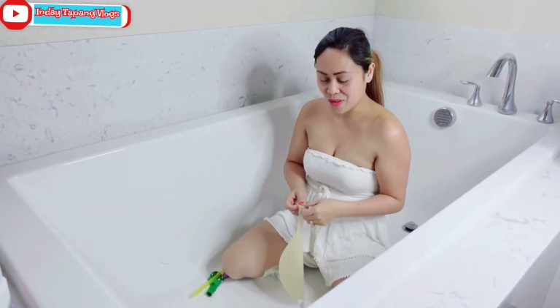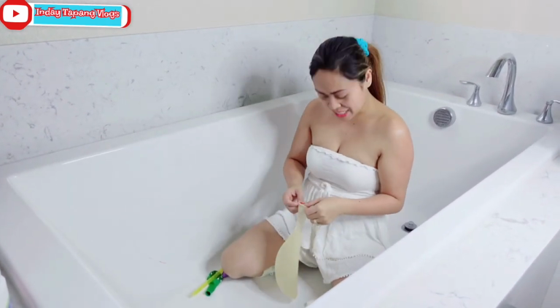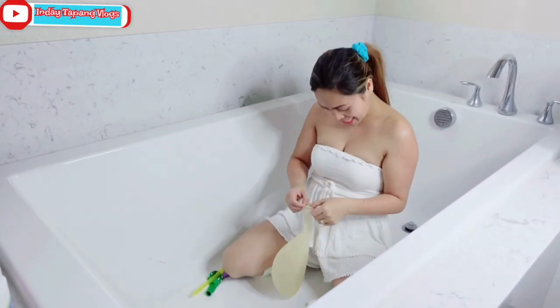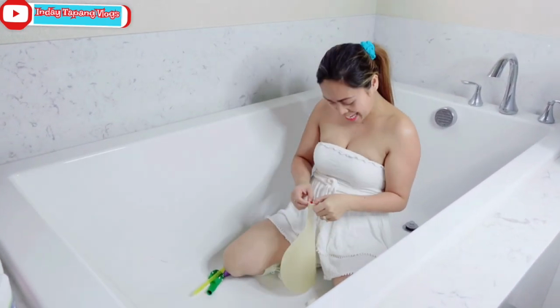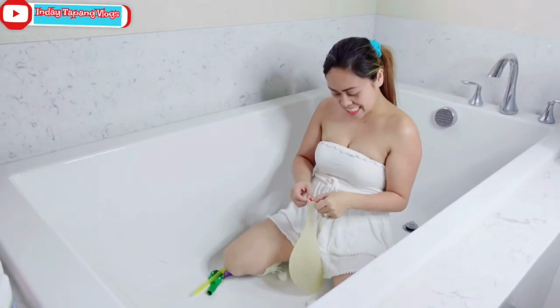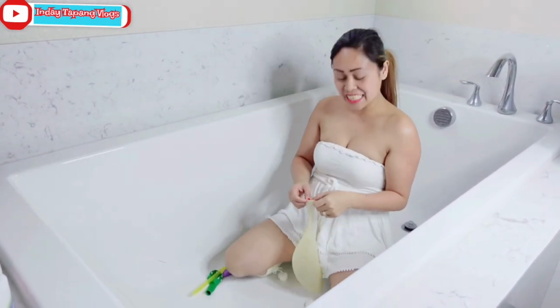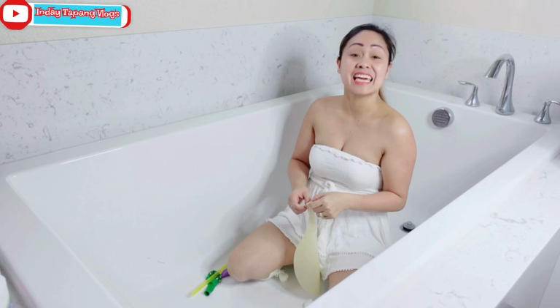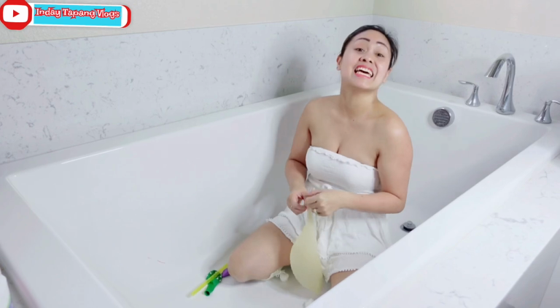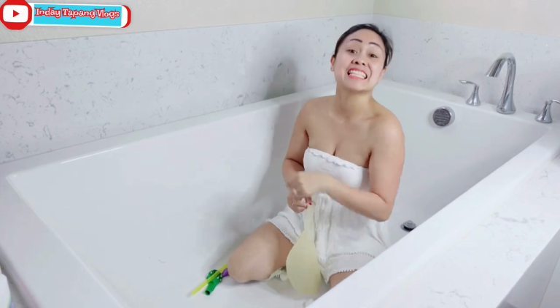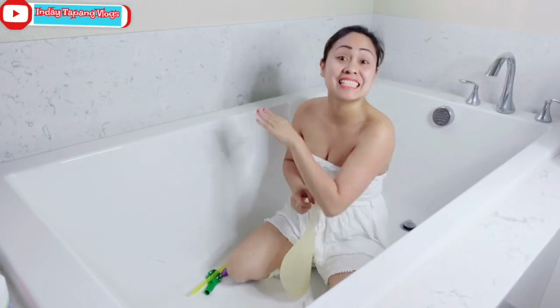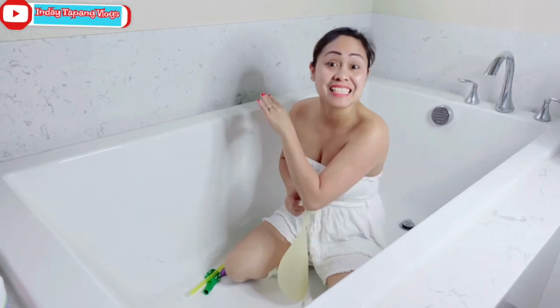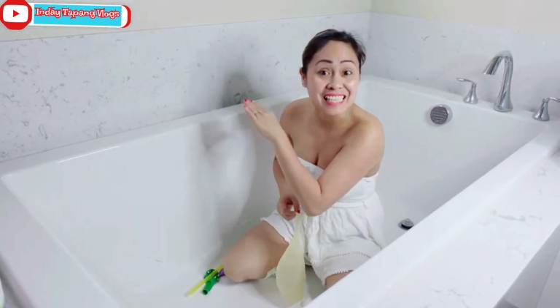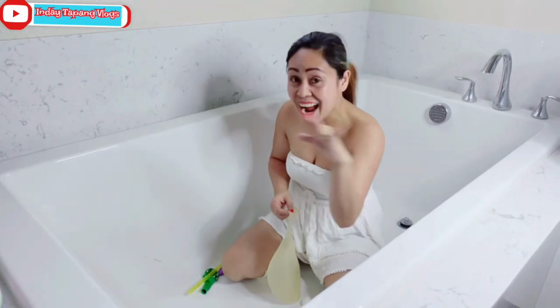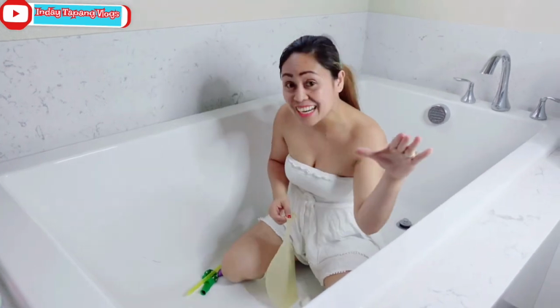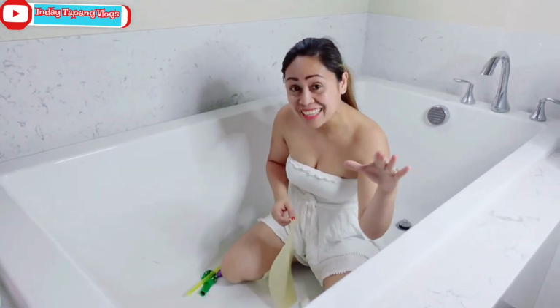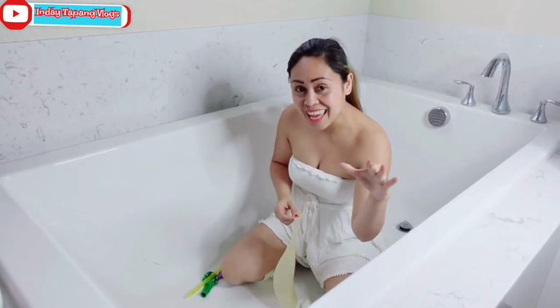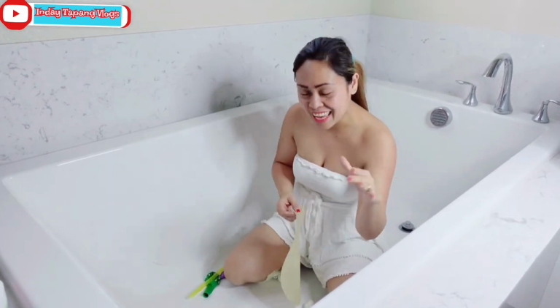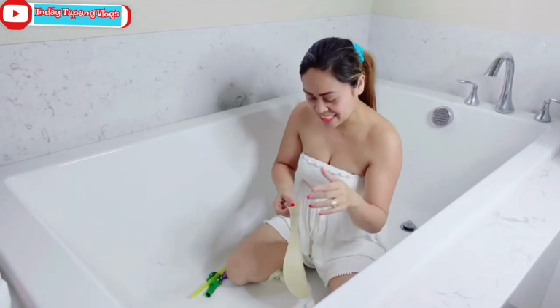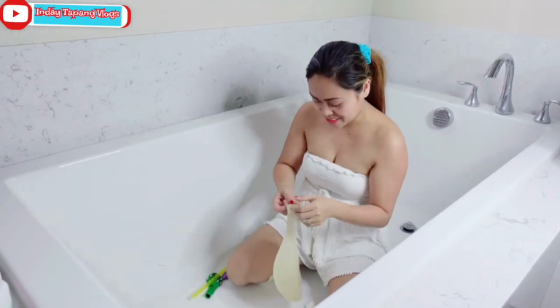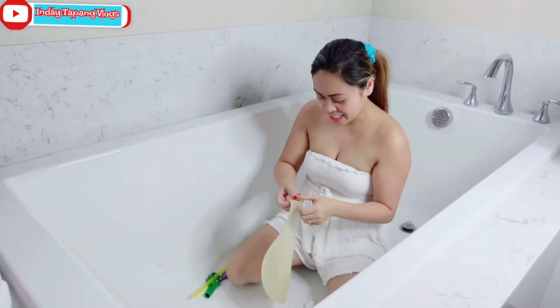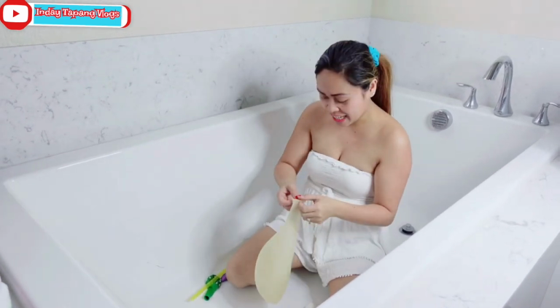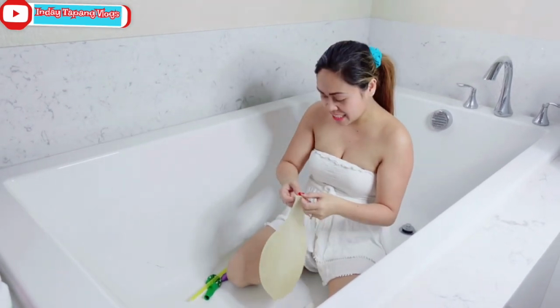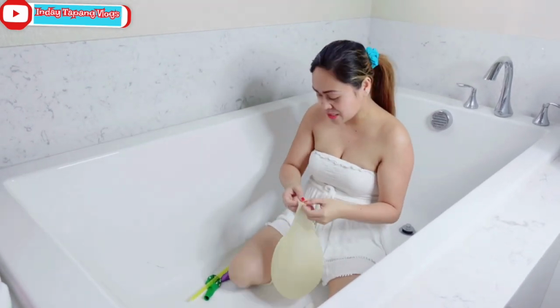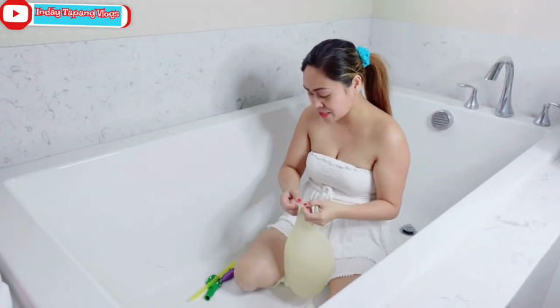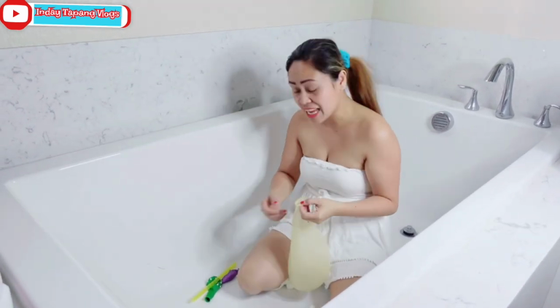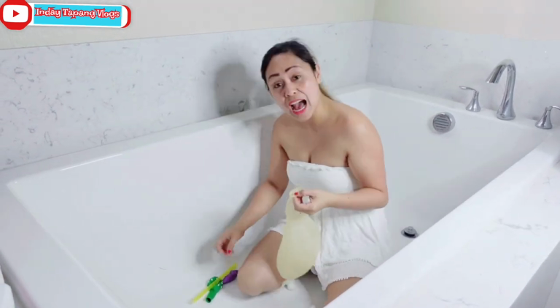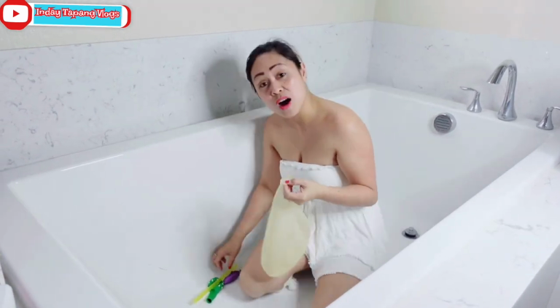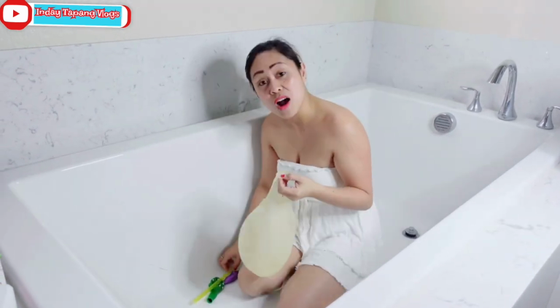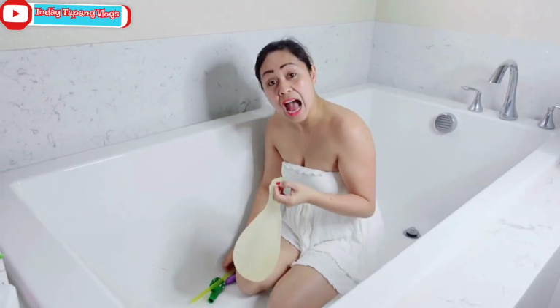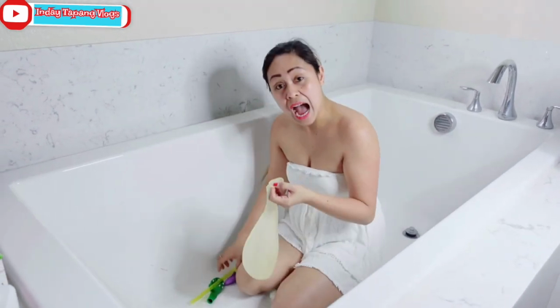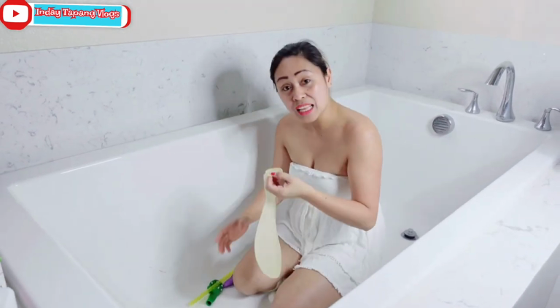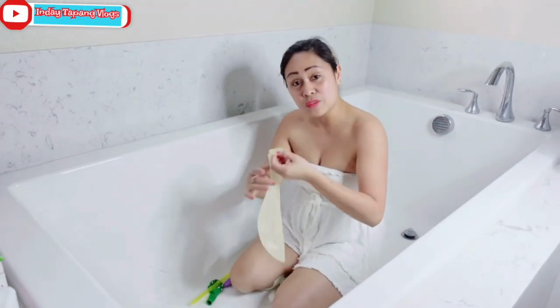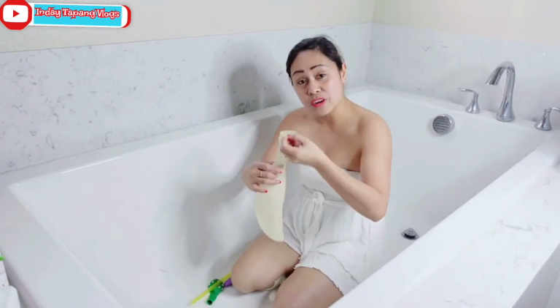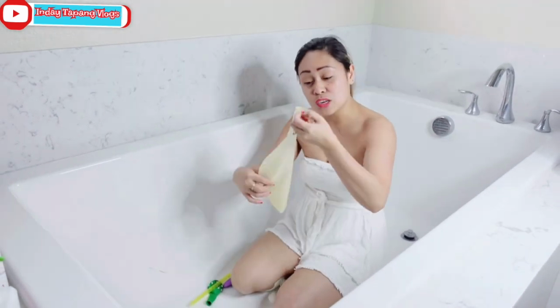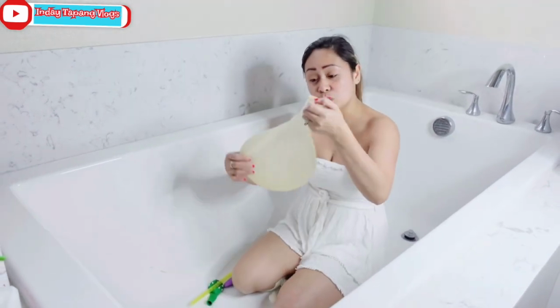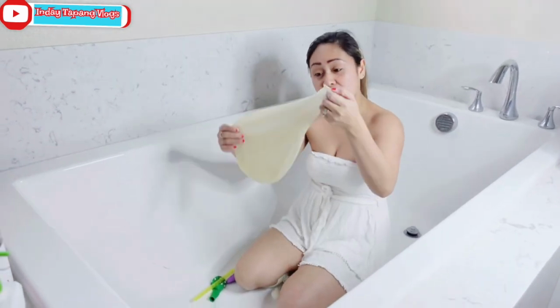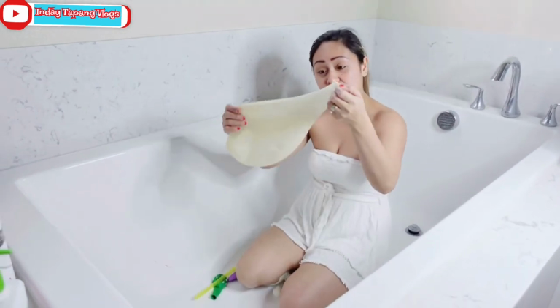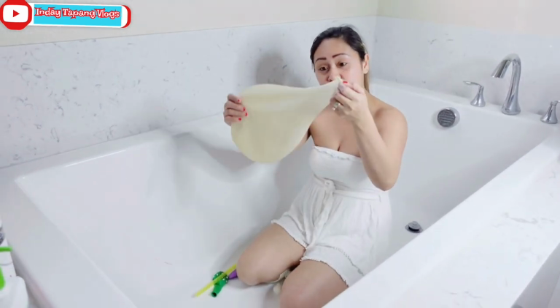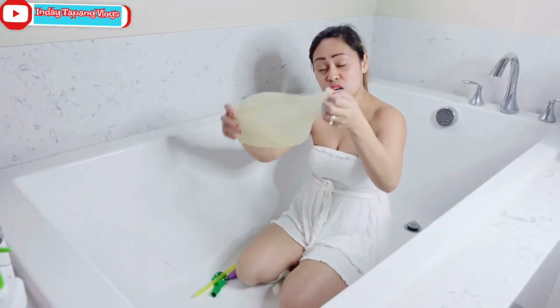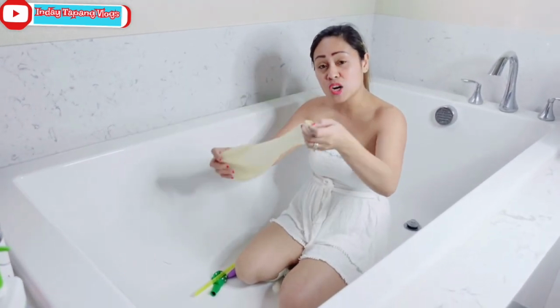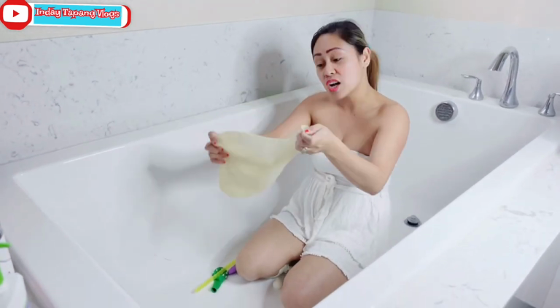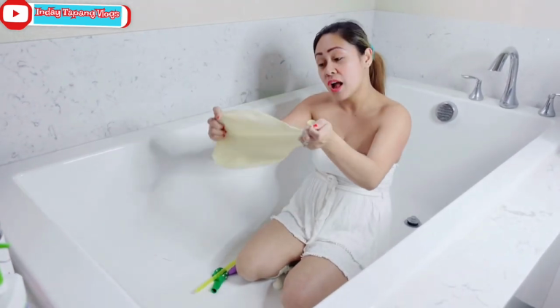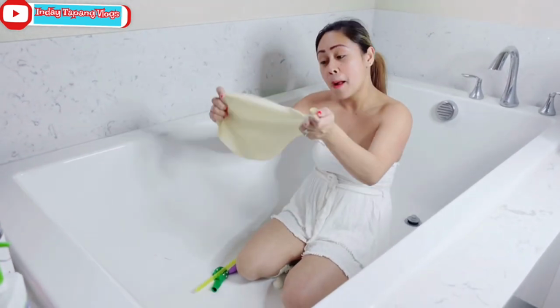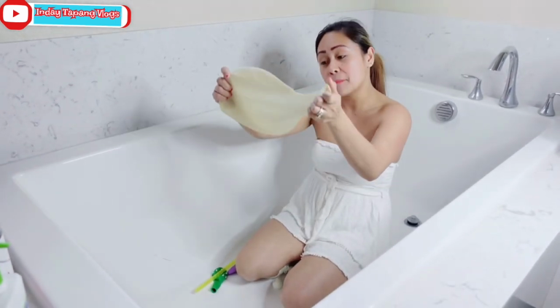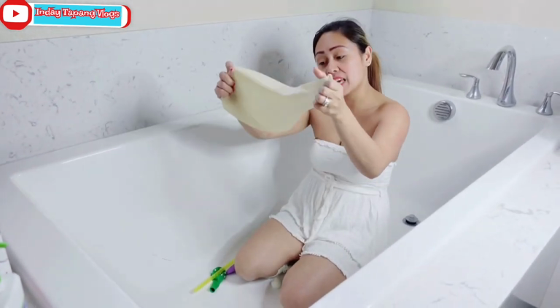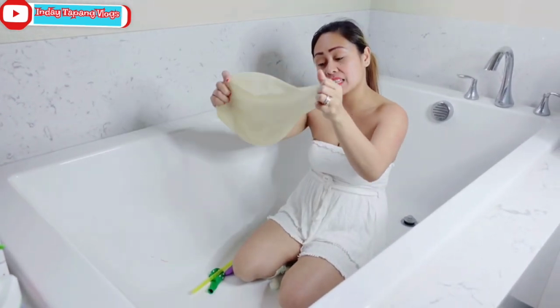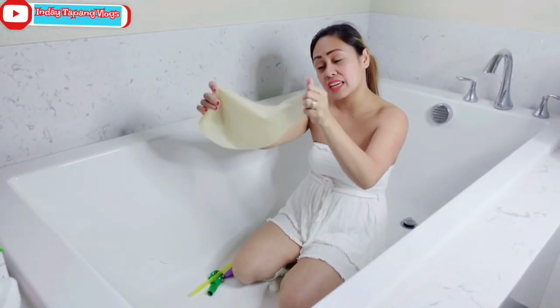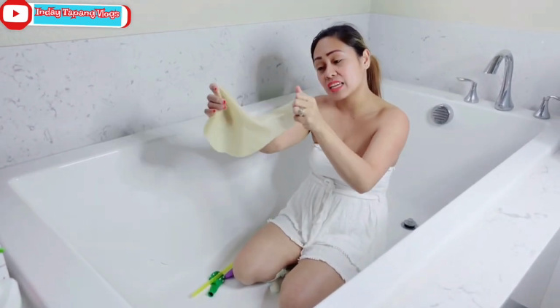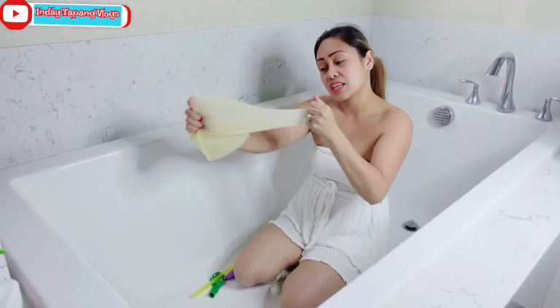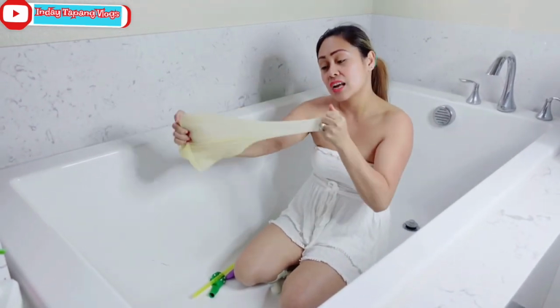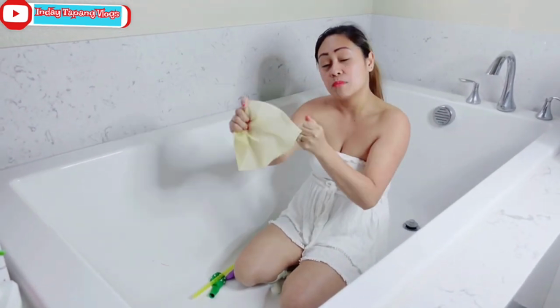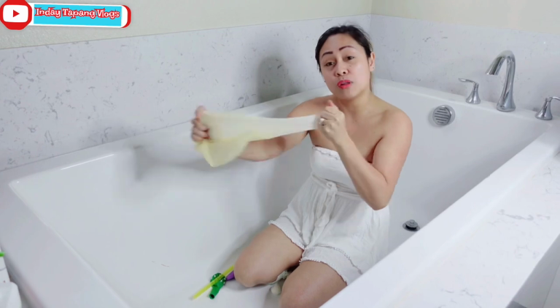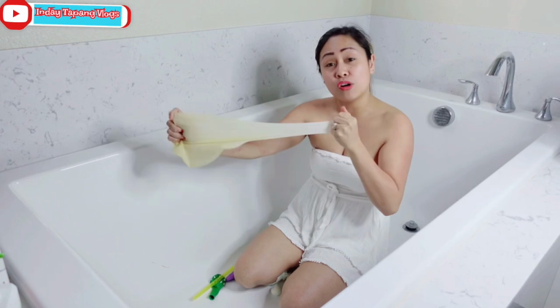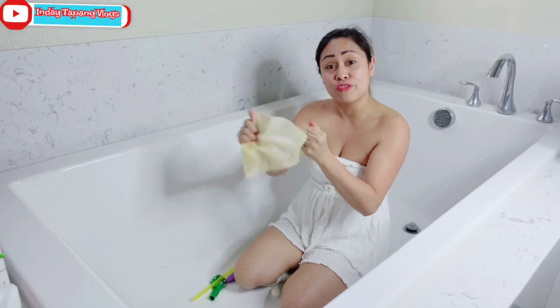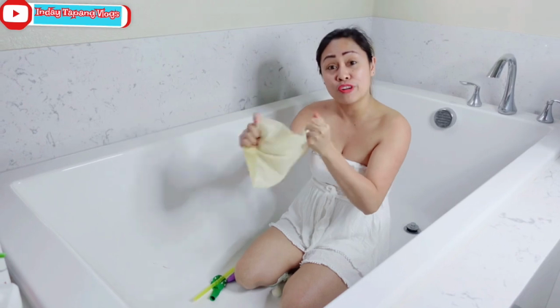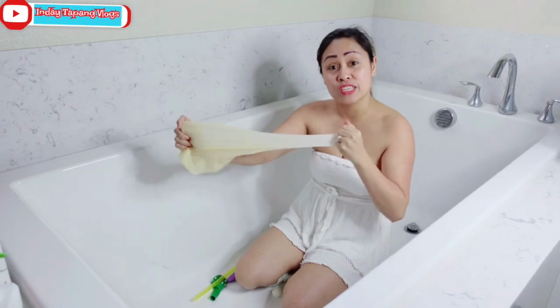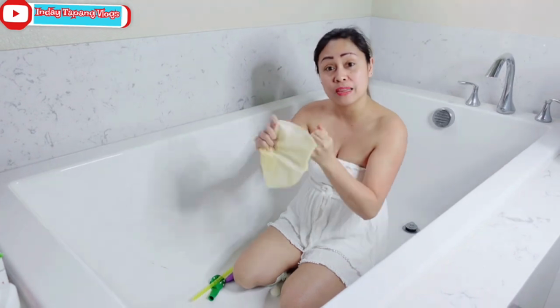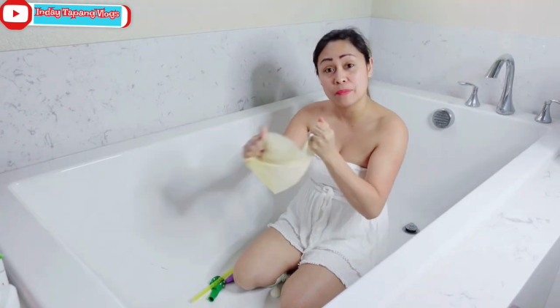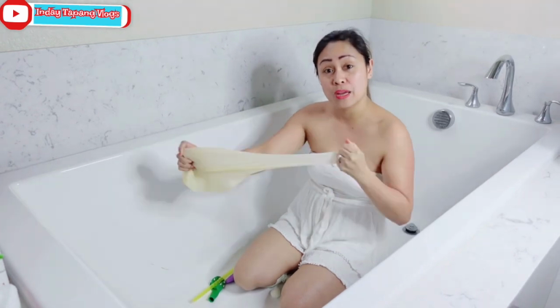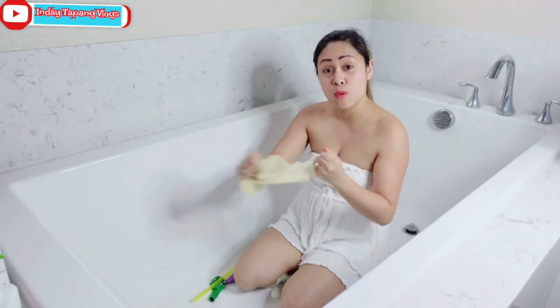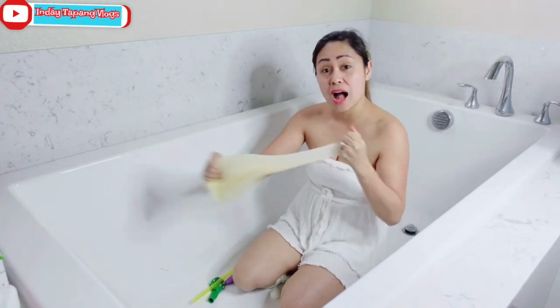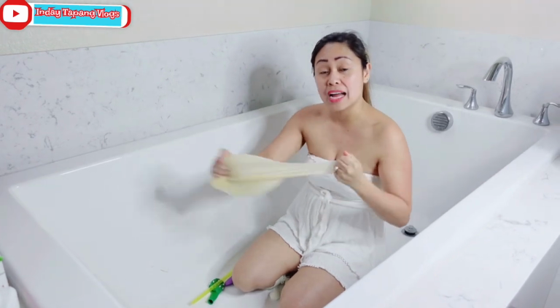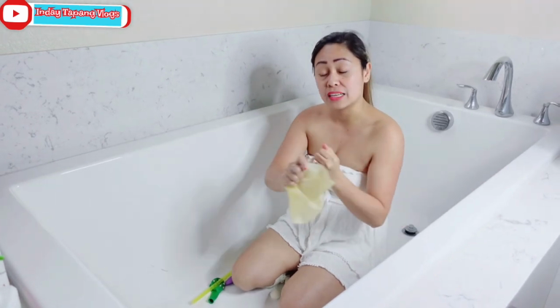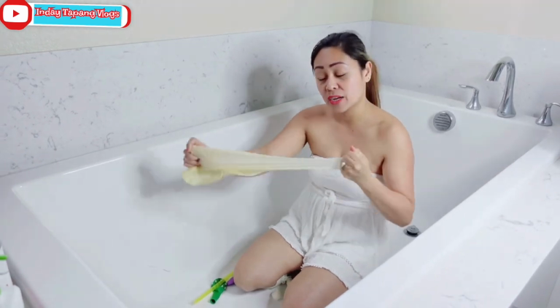Okay guys, let's start this! So now, first we need to blow the big one first. I hope you guys enjoy this video and give me a thumbs up and a comment.